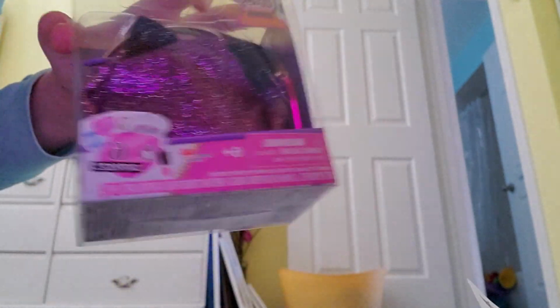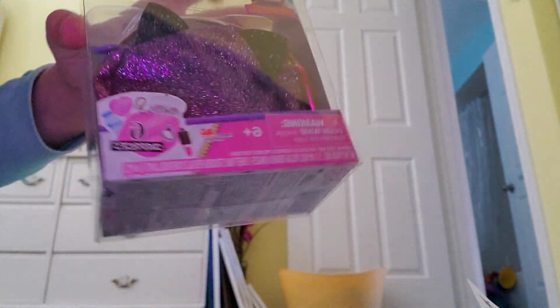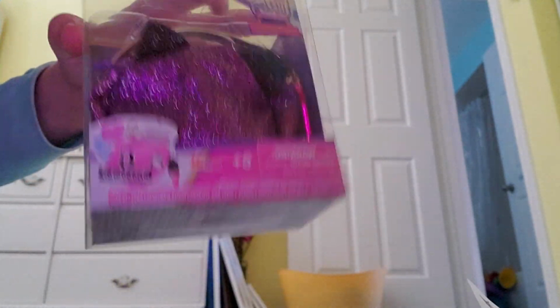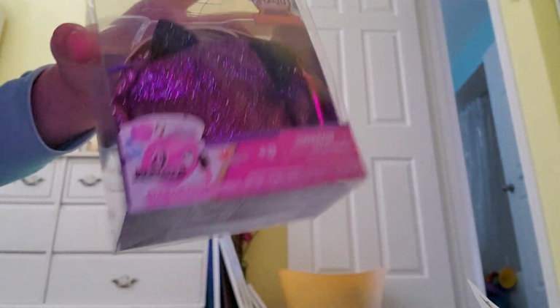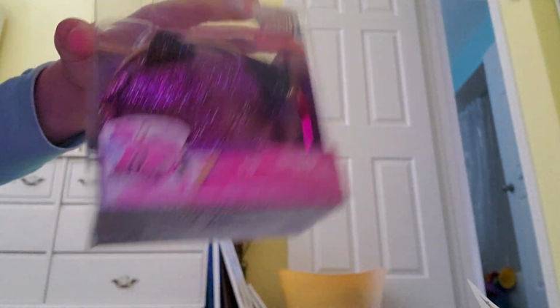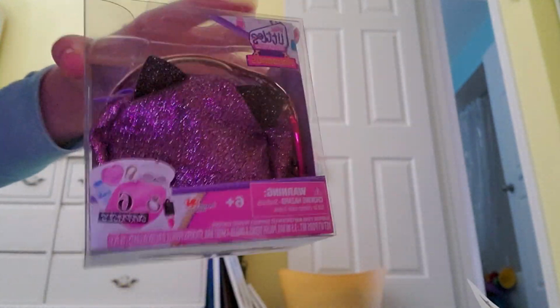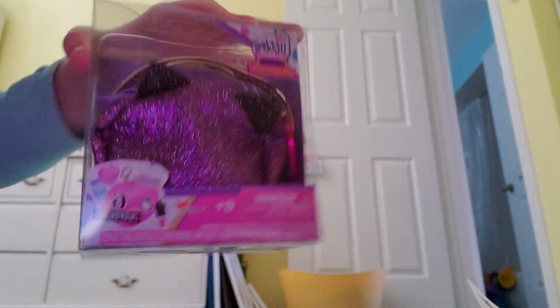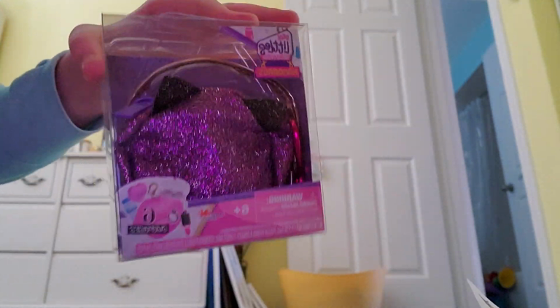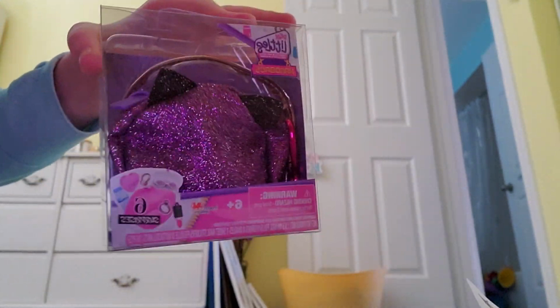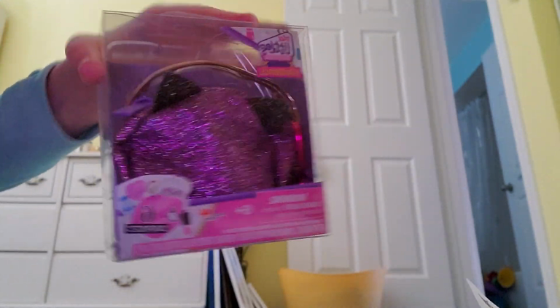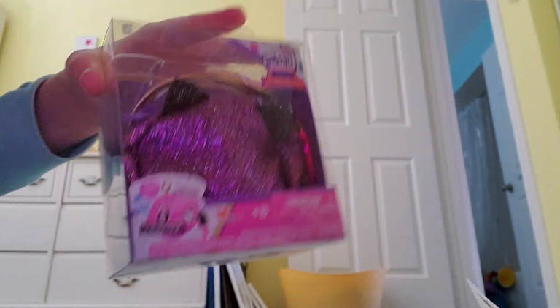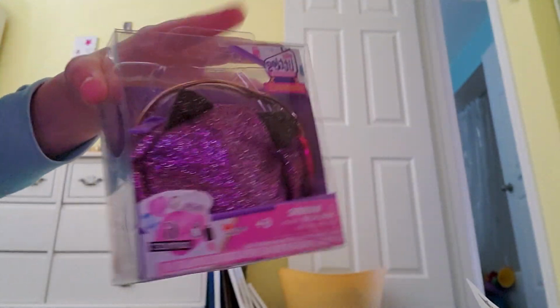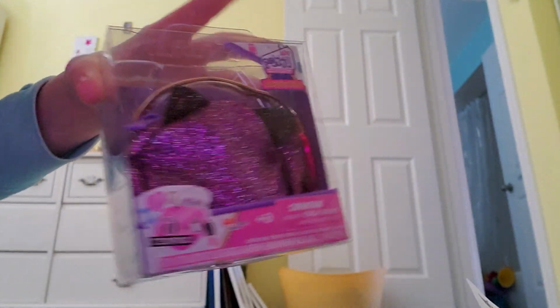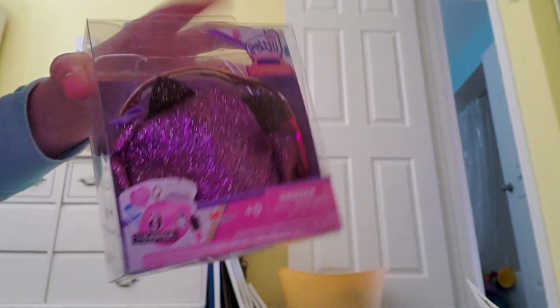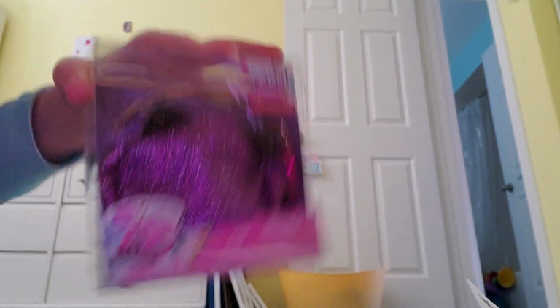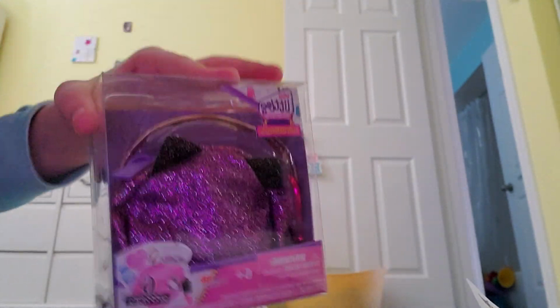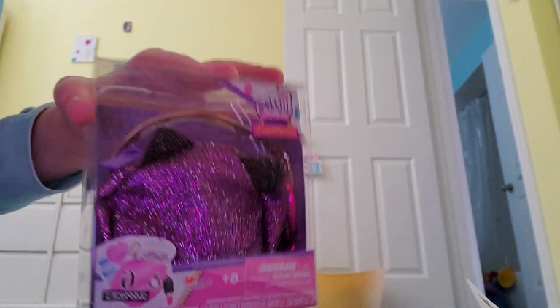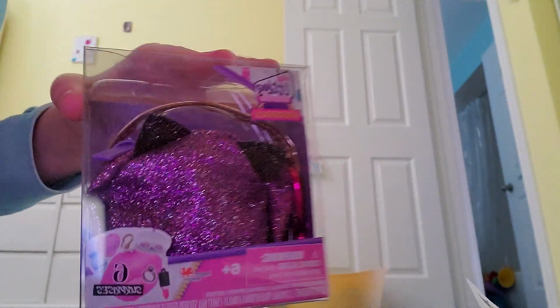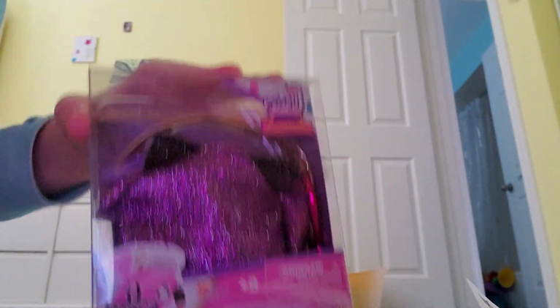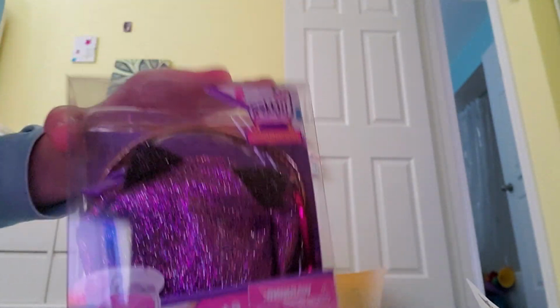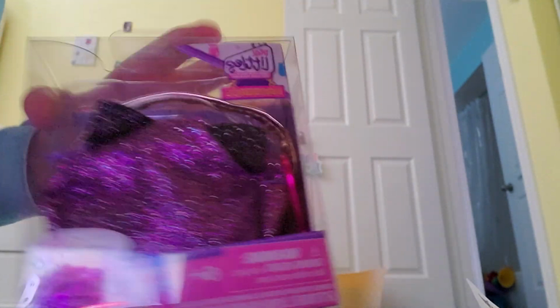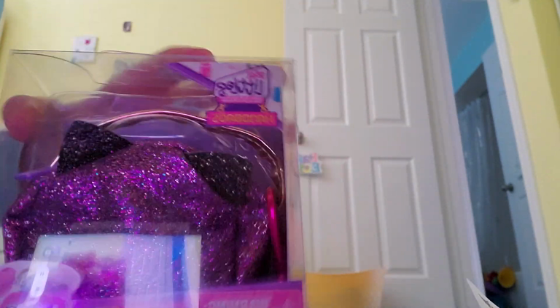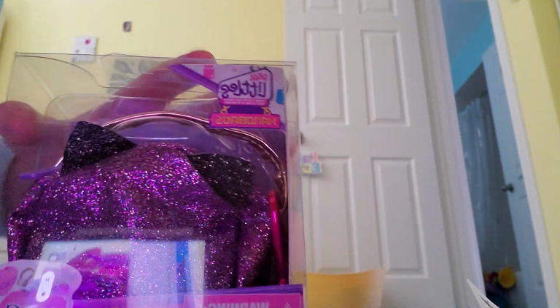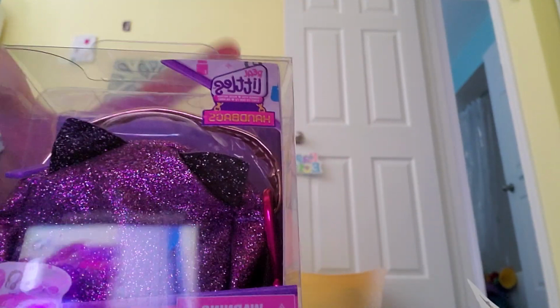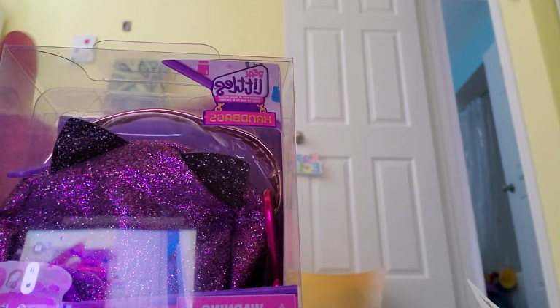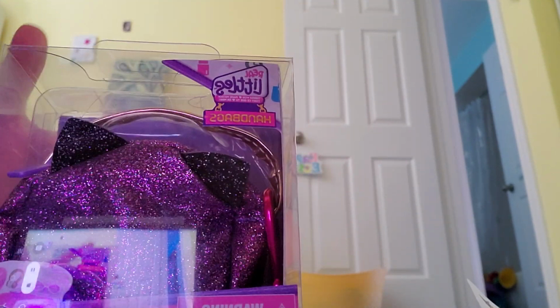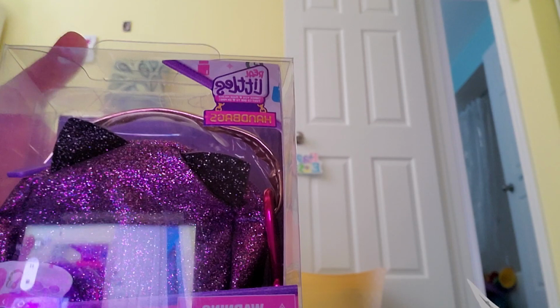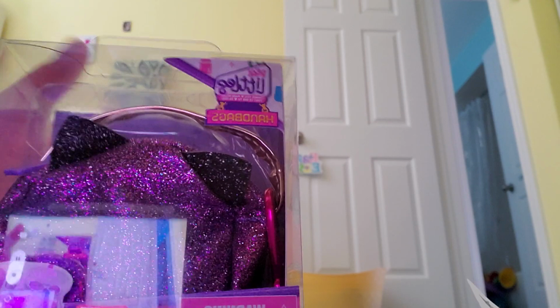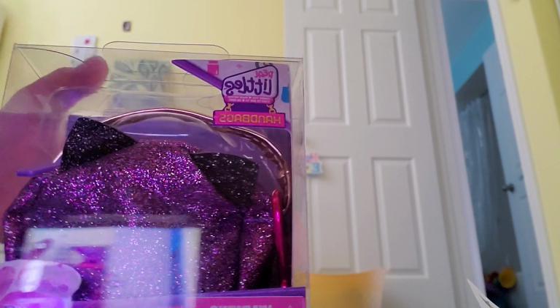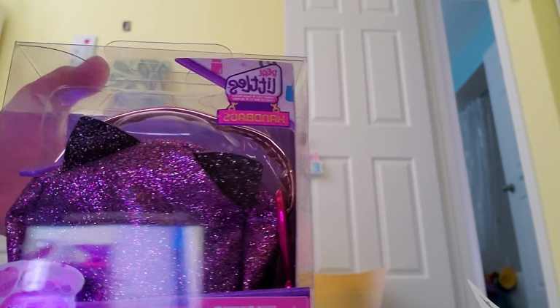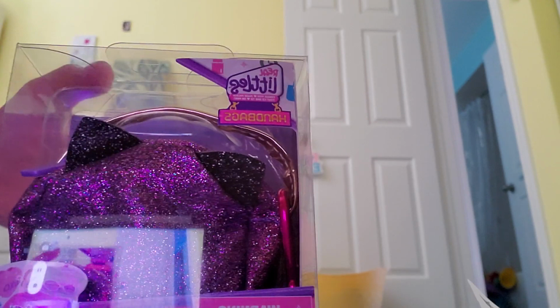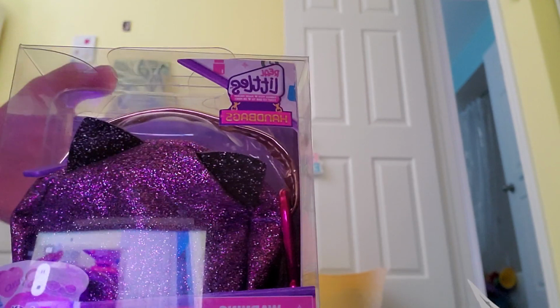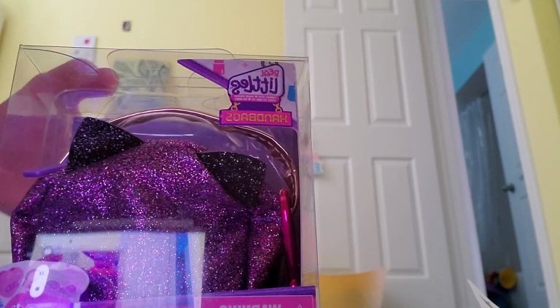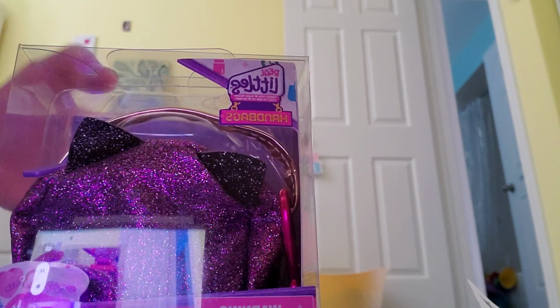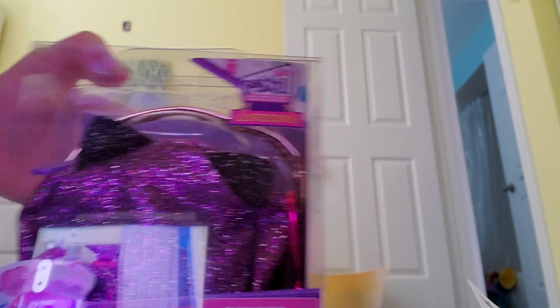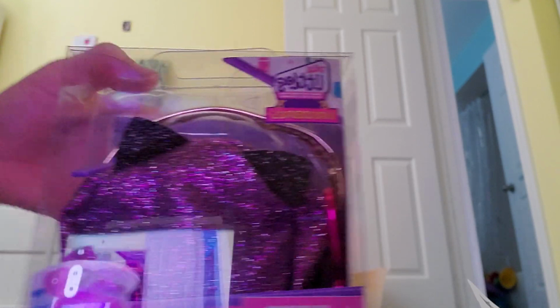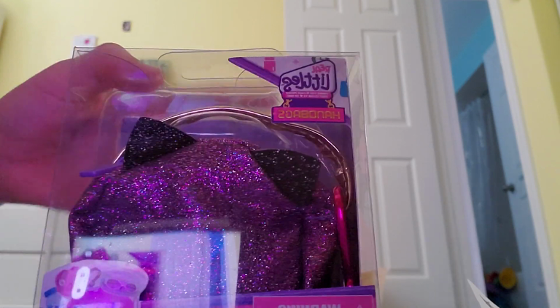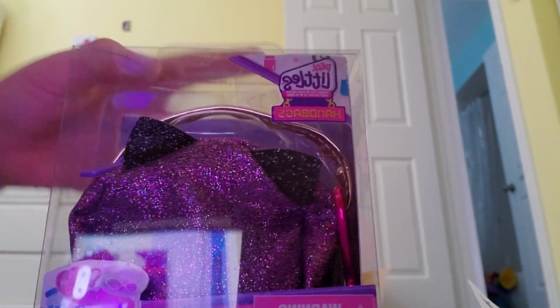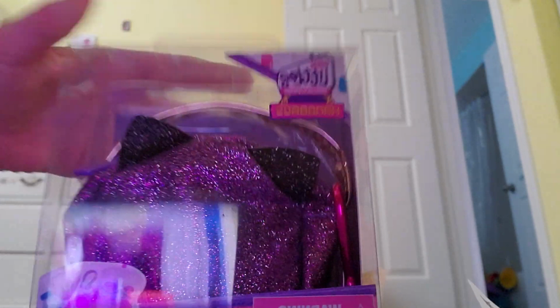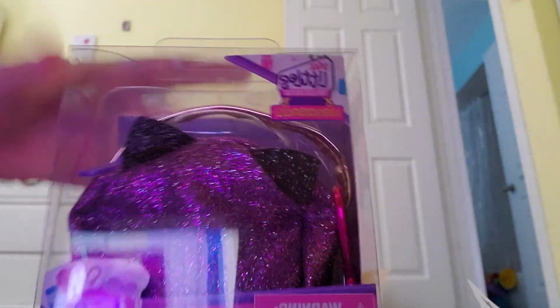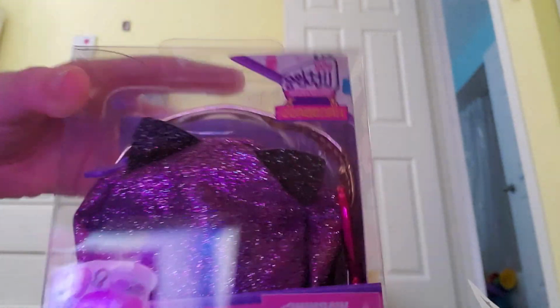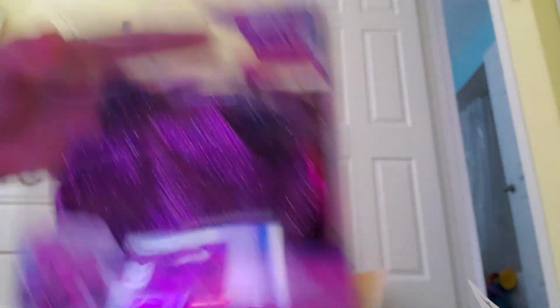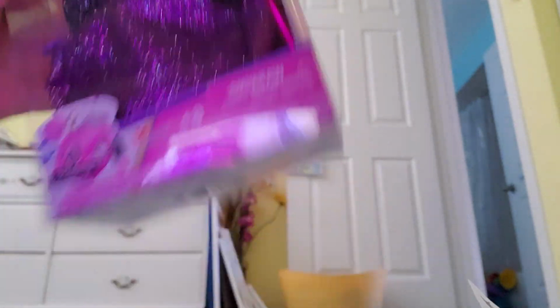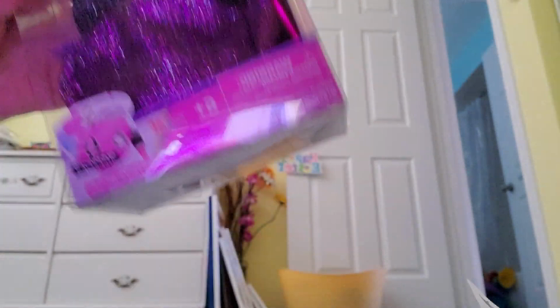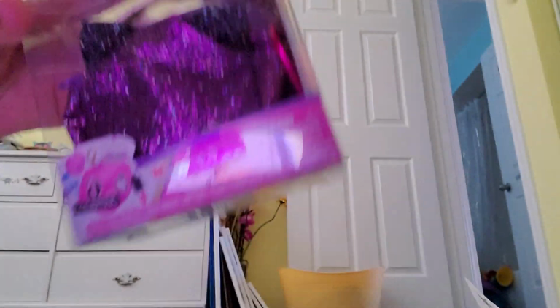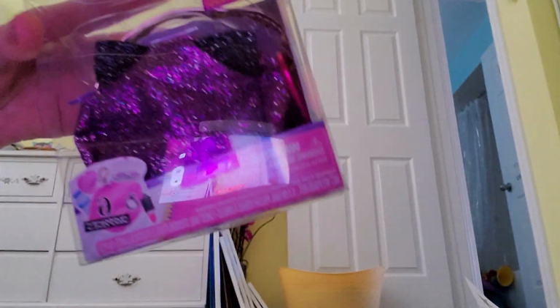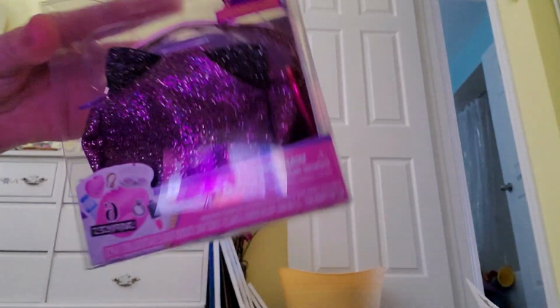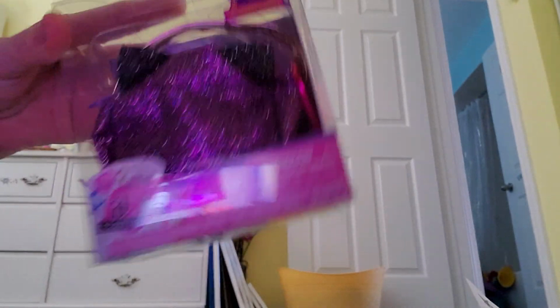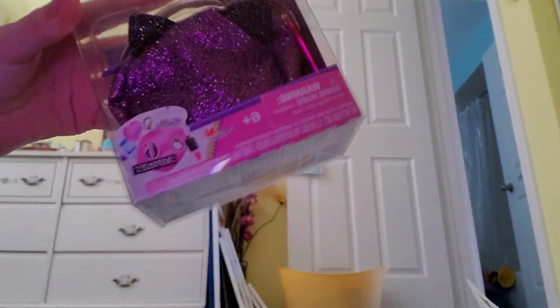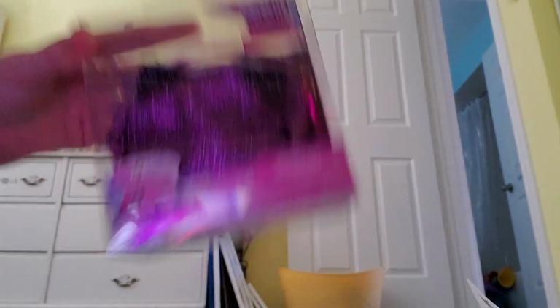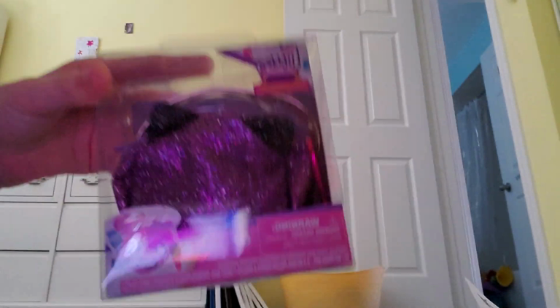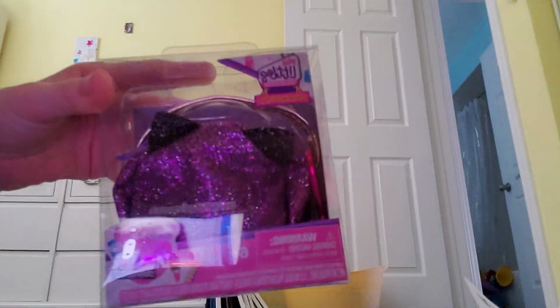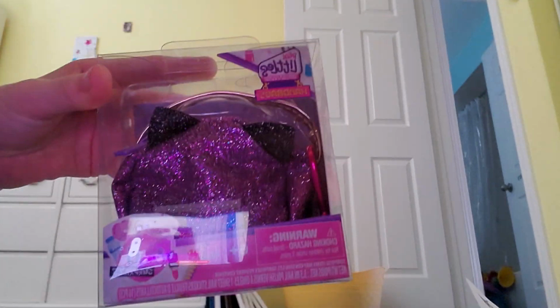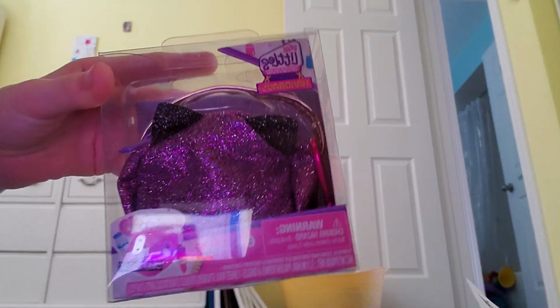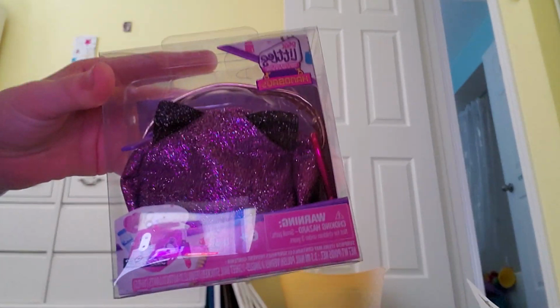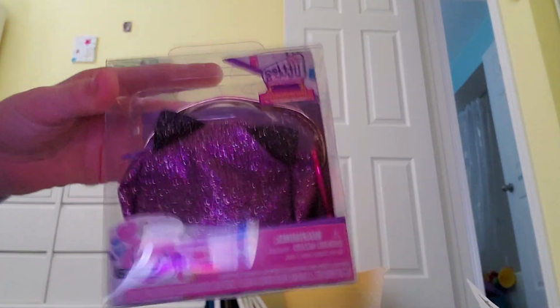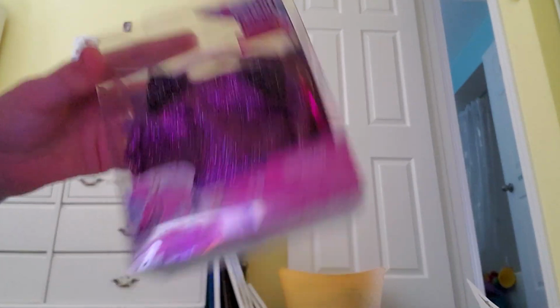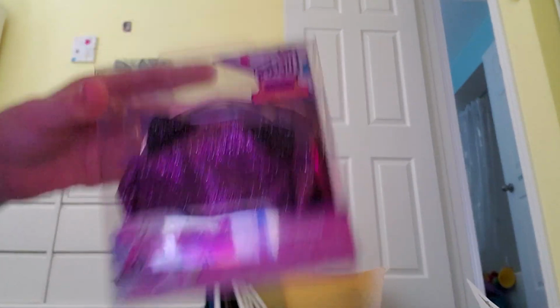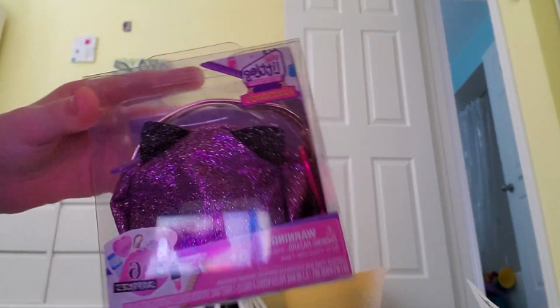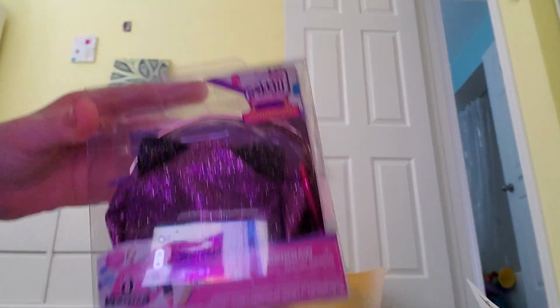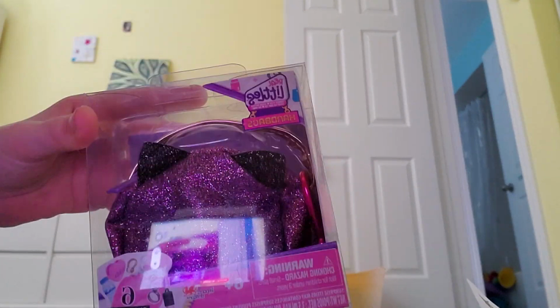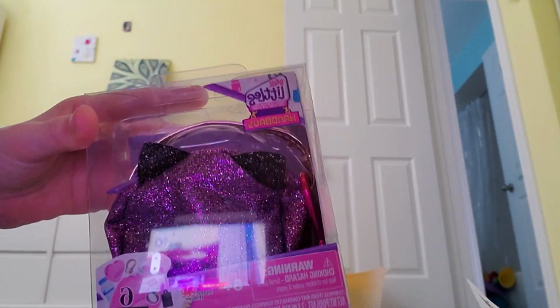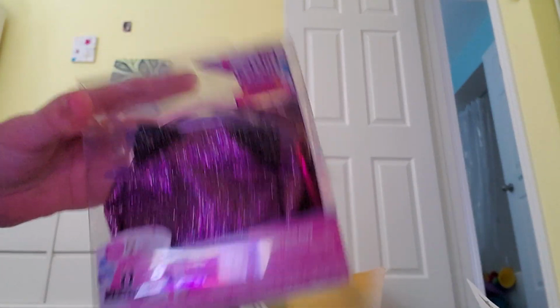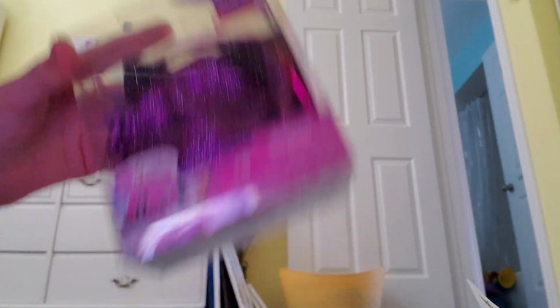Today I'm going to be unboxing Real Littles. We don't have Real Littles shoes today, so just a Real Littles purse.